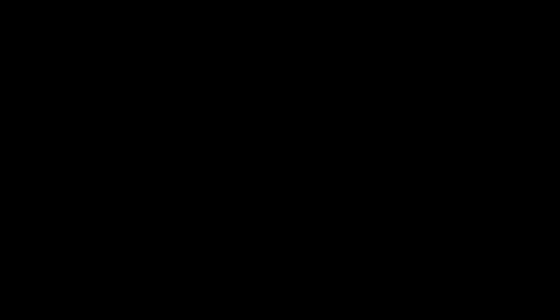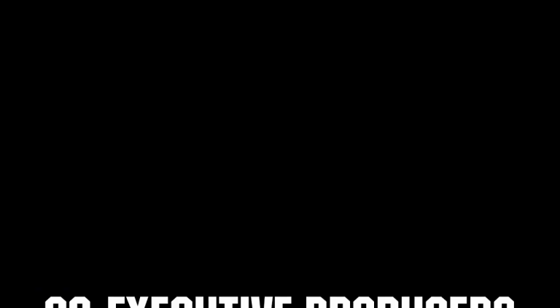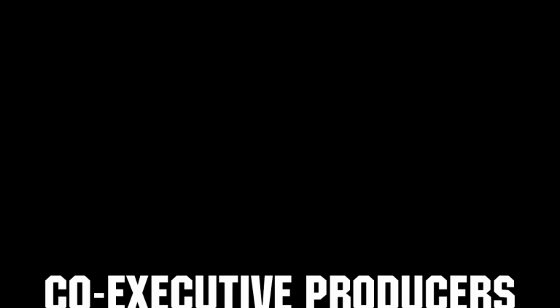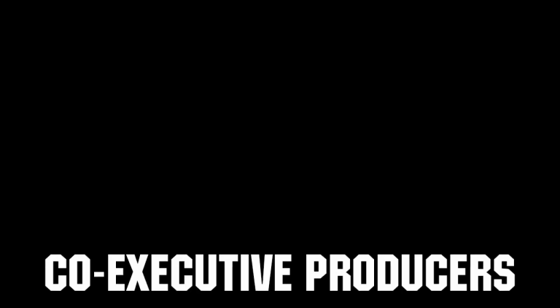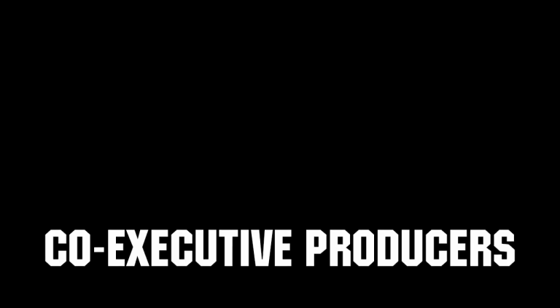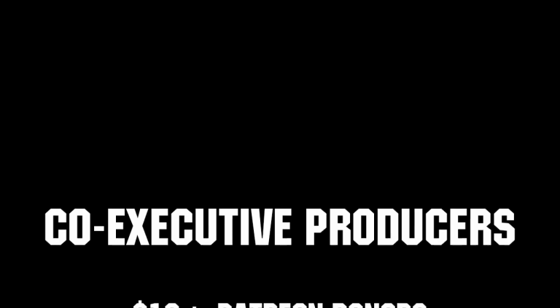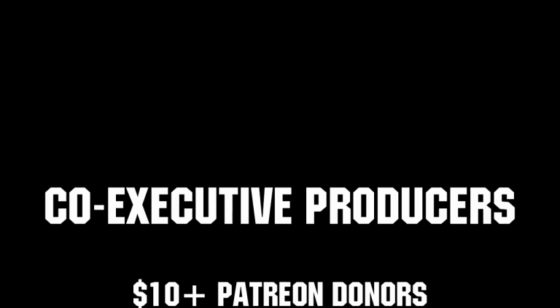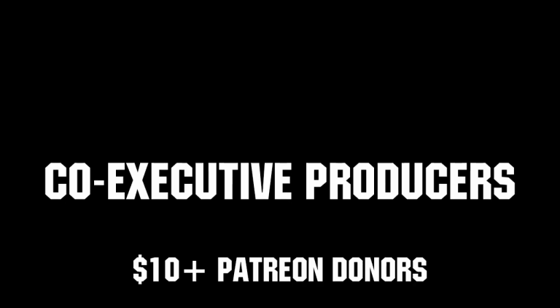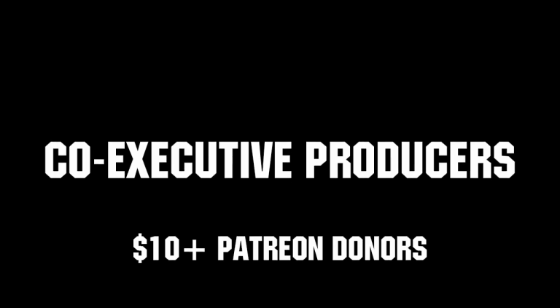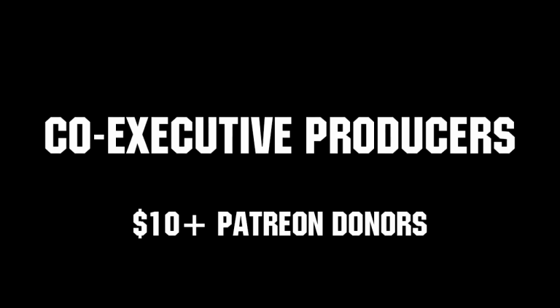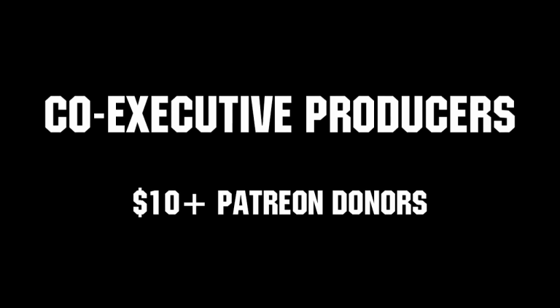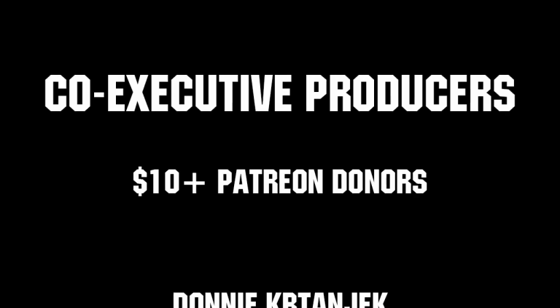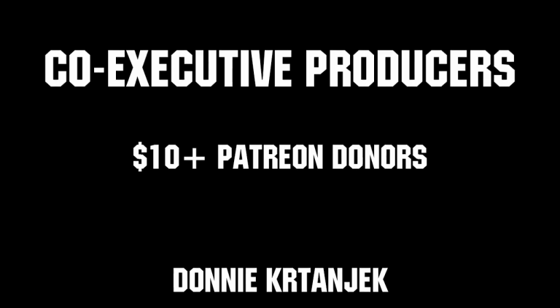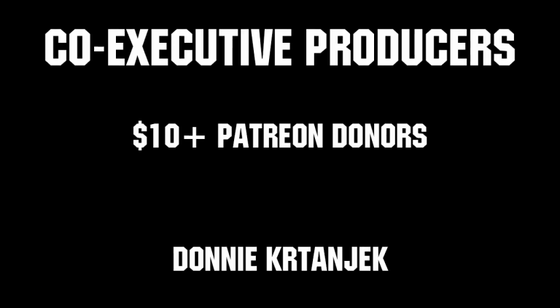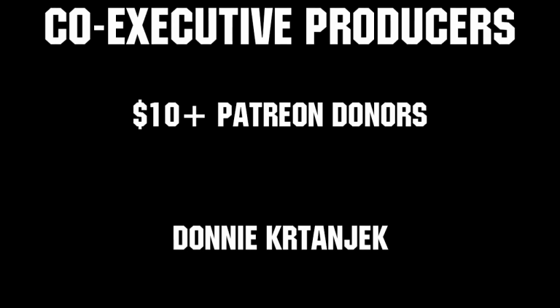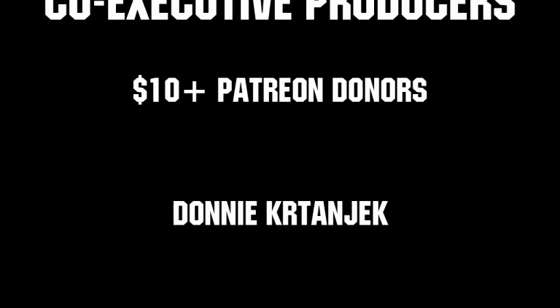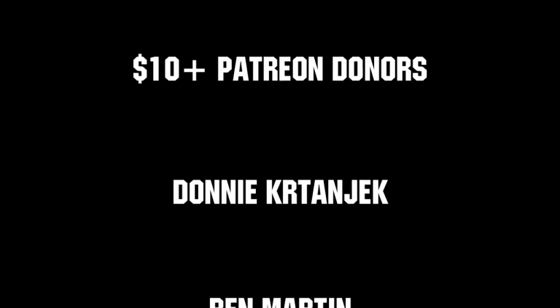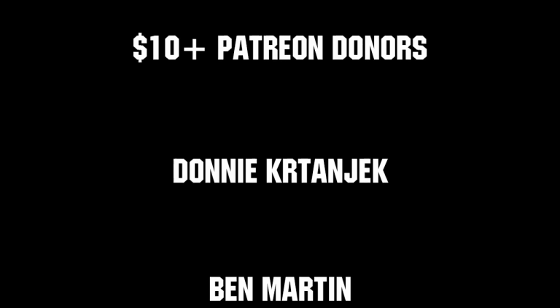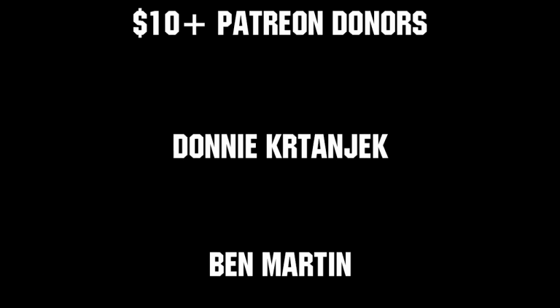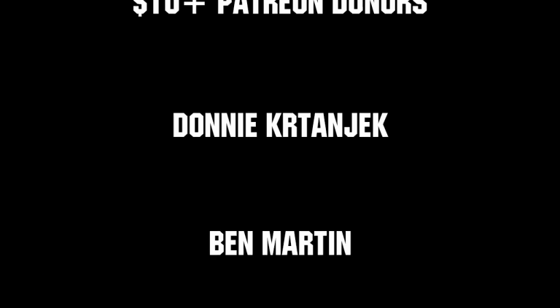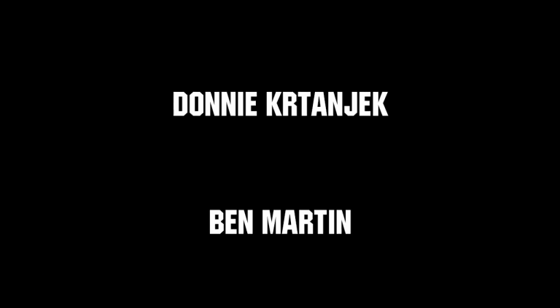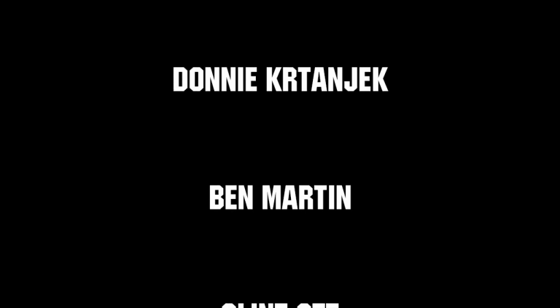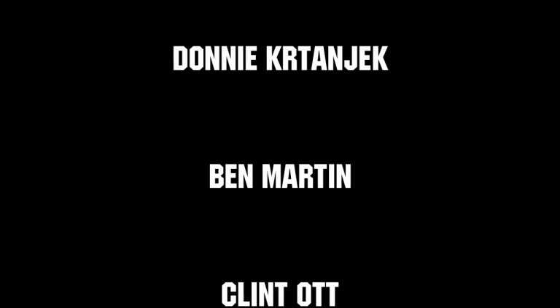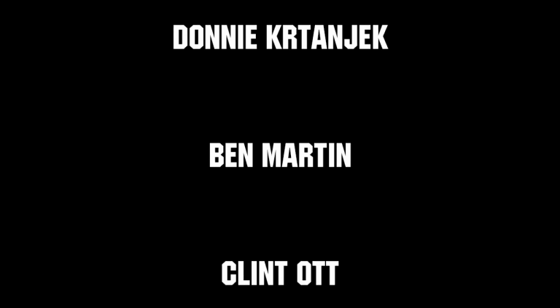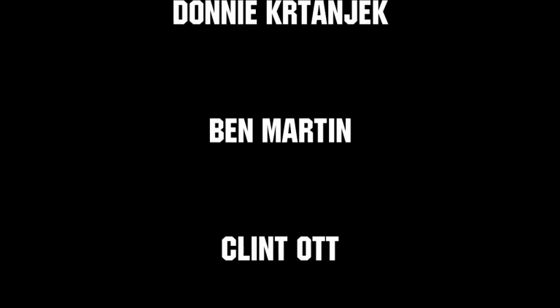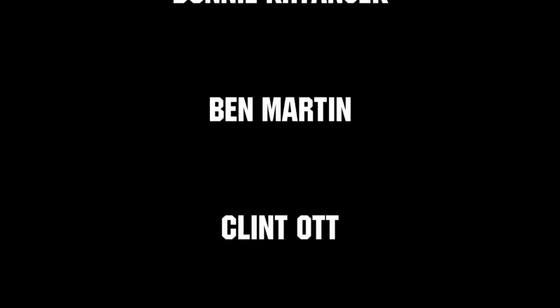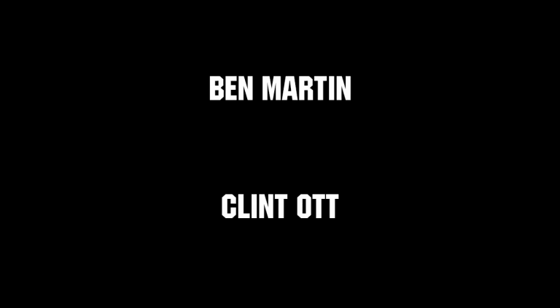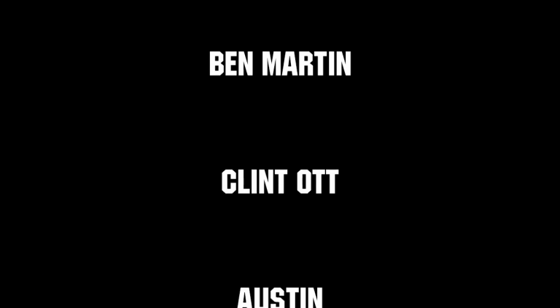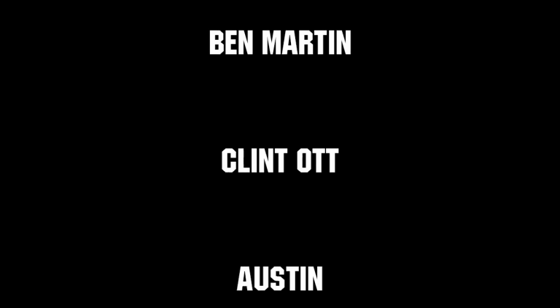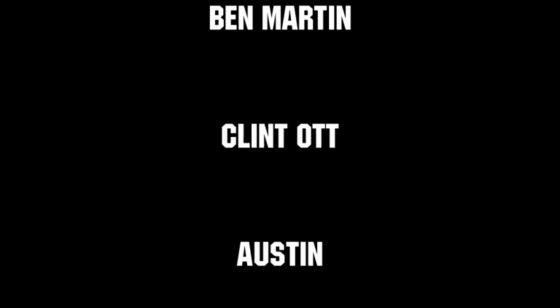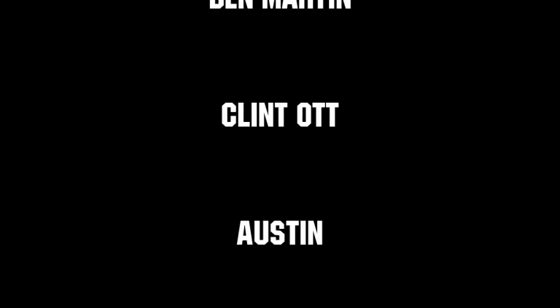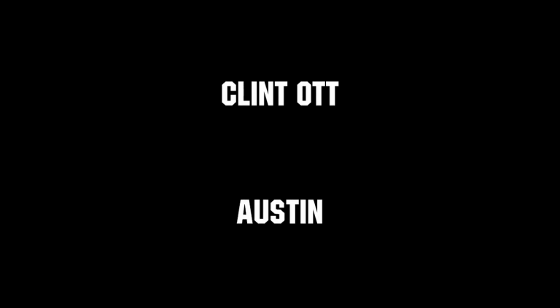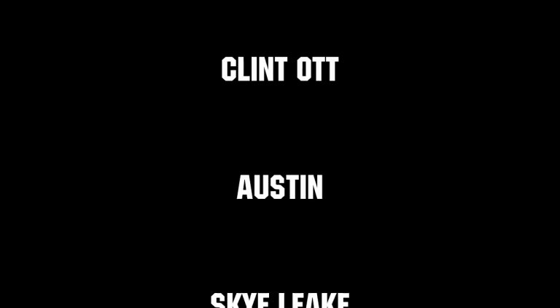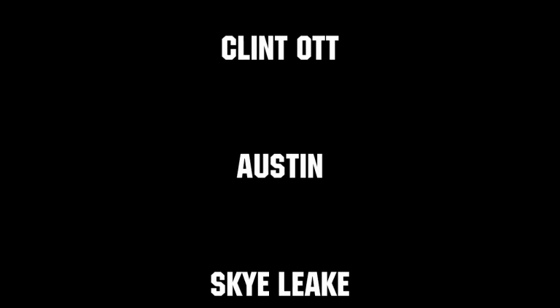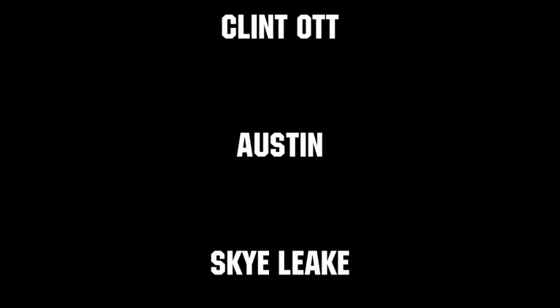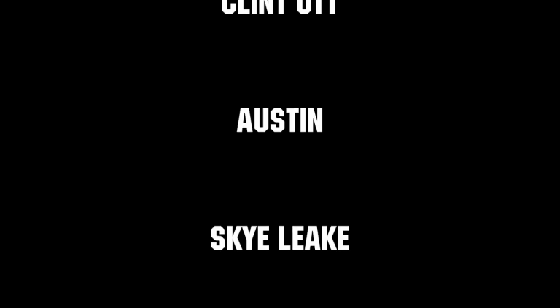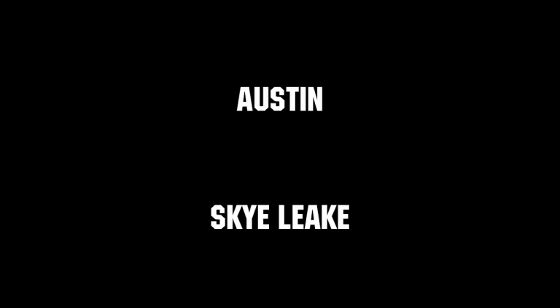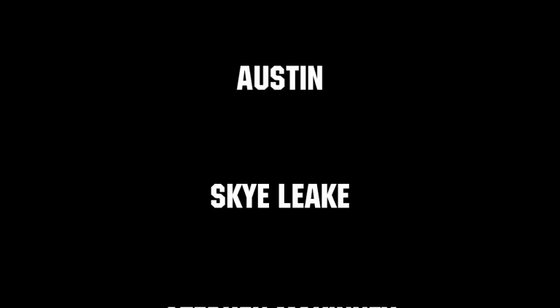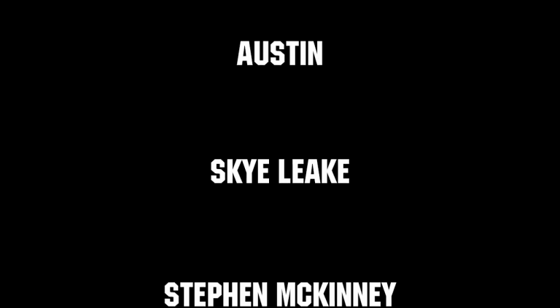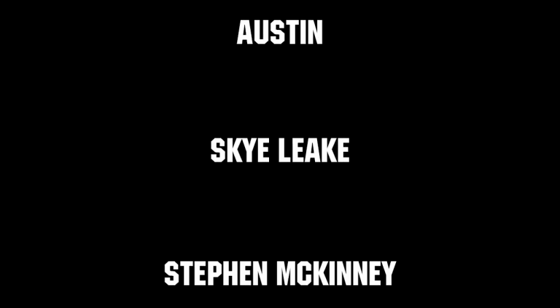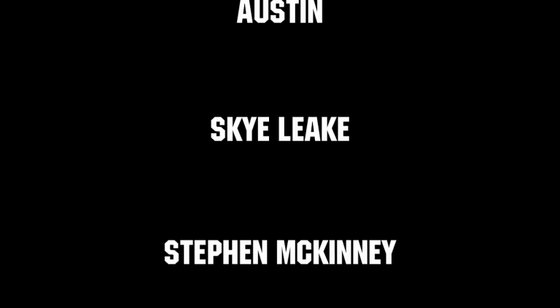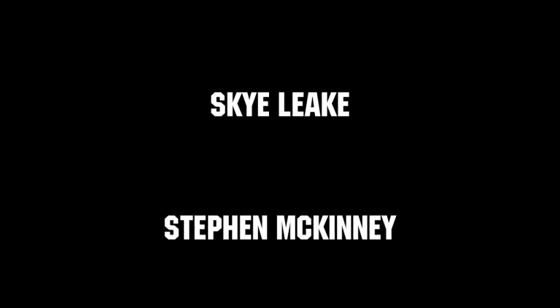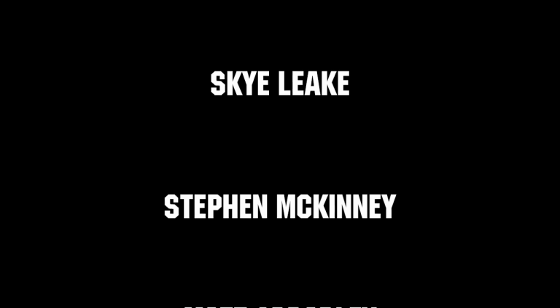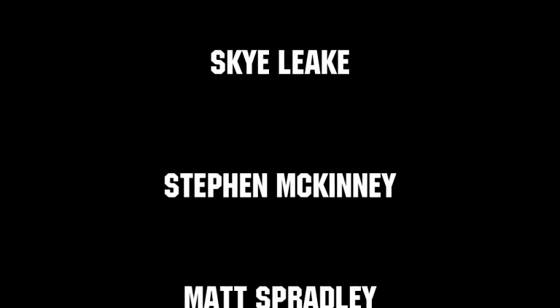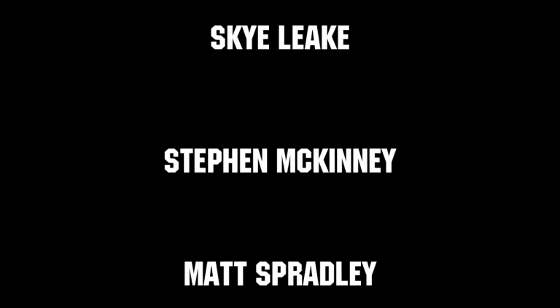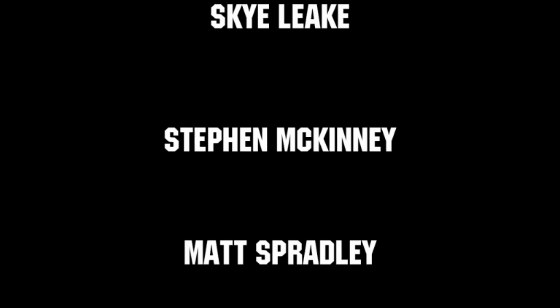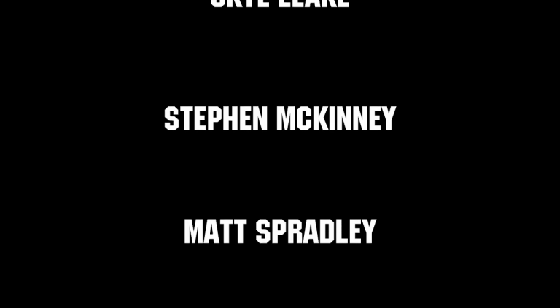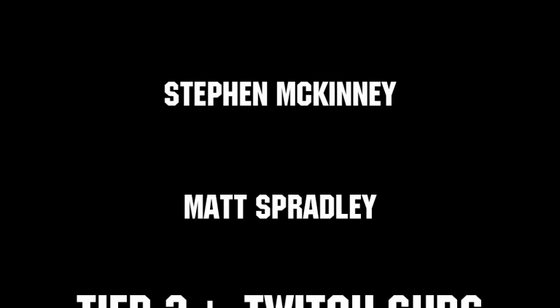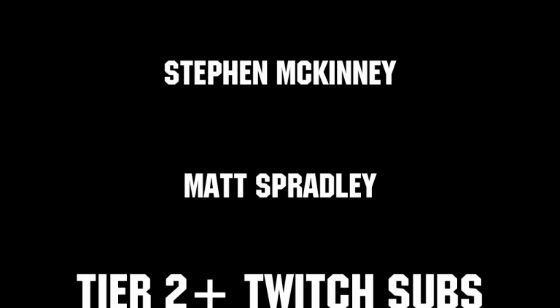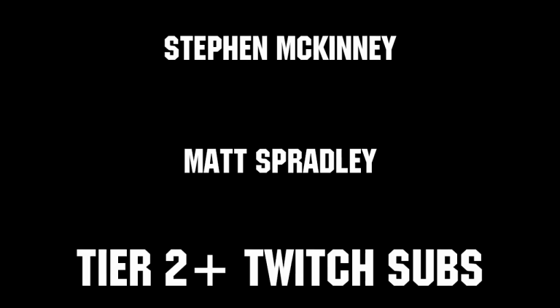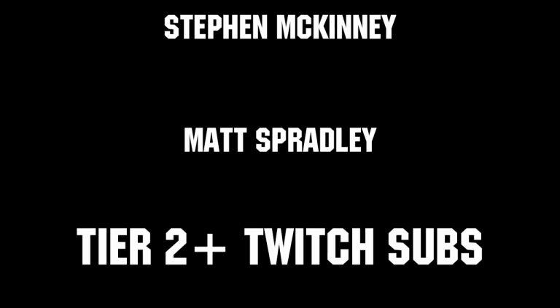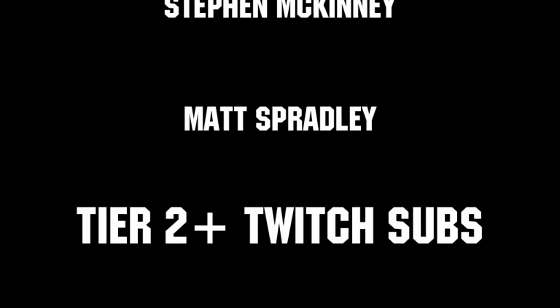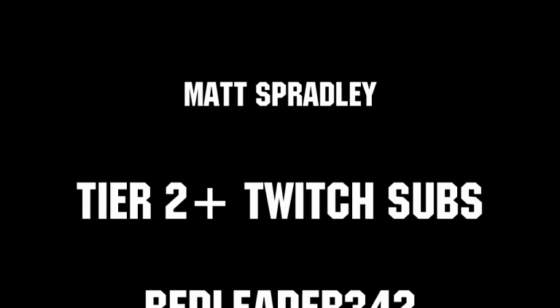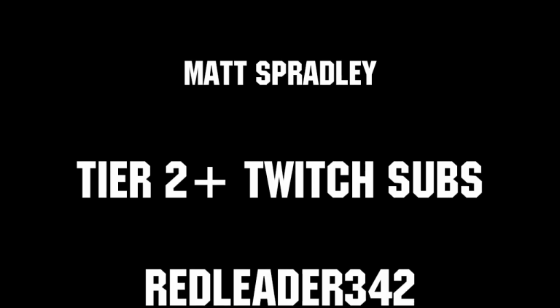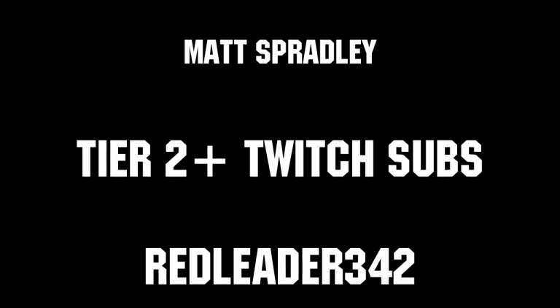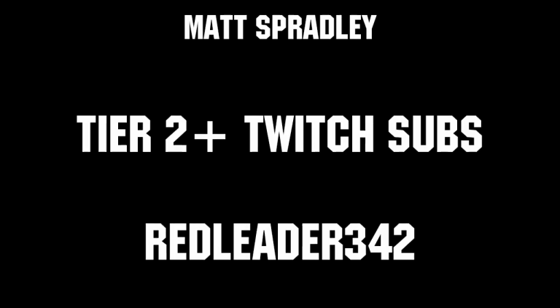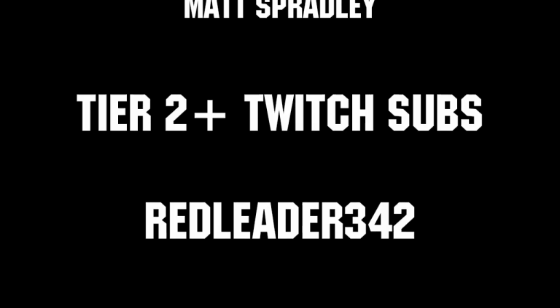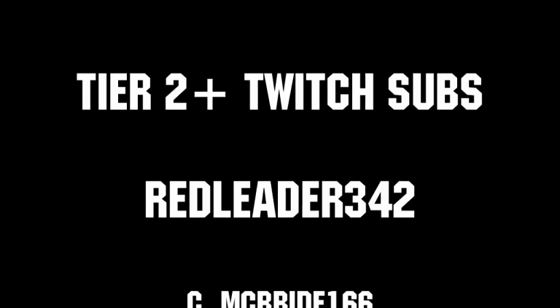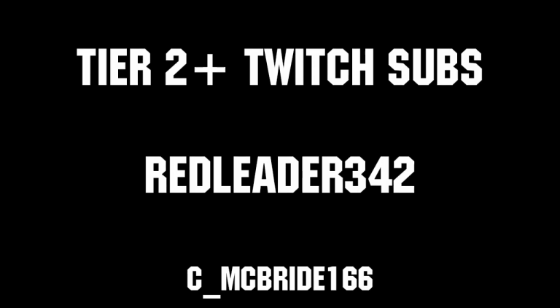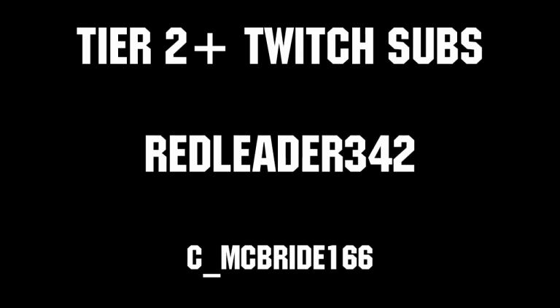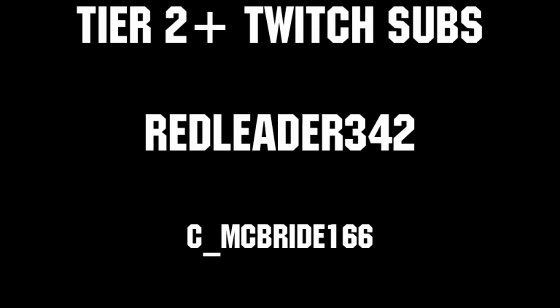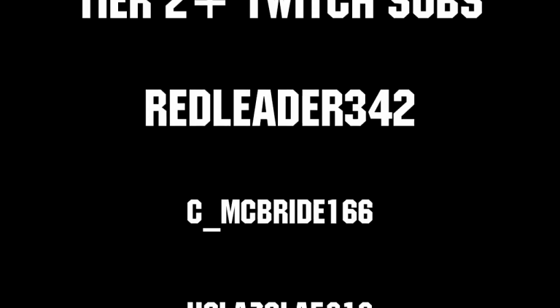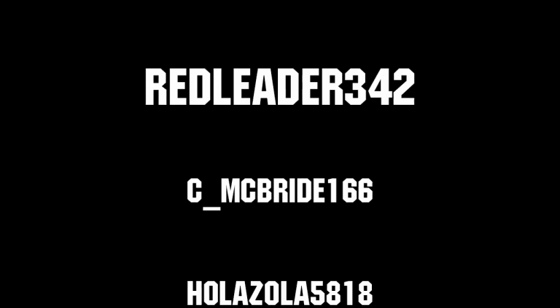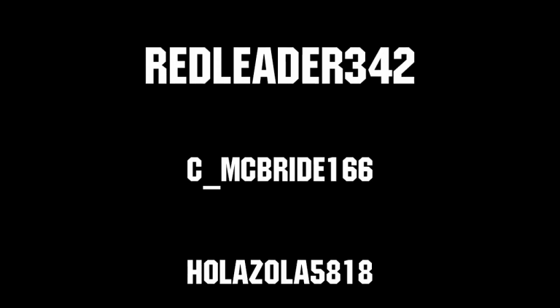Thanks to all of our co-executive producers on Patreon and Tier 2 Plus subscribers on Twitch, keeping the fun loud, live, and independent. Thank you.